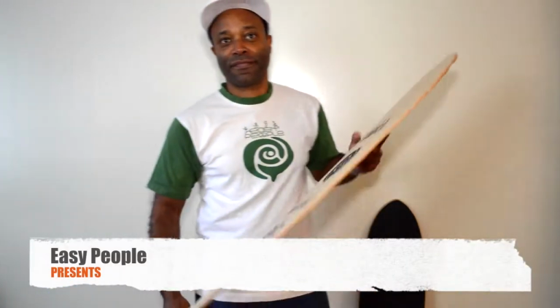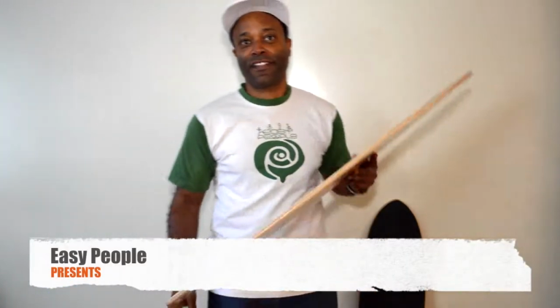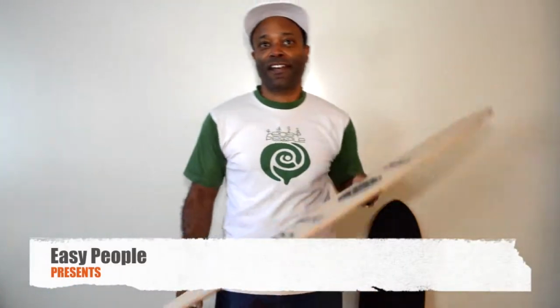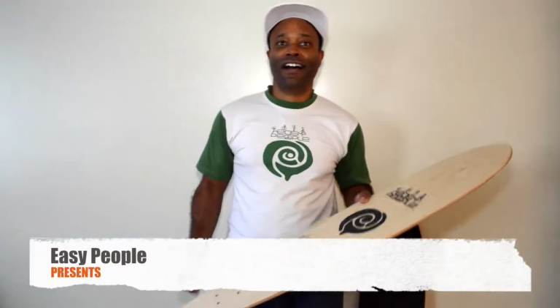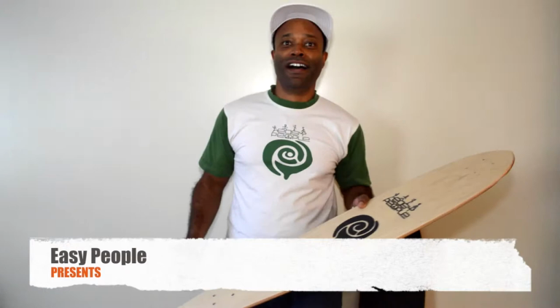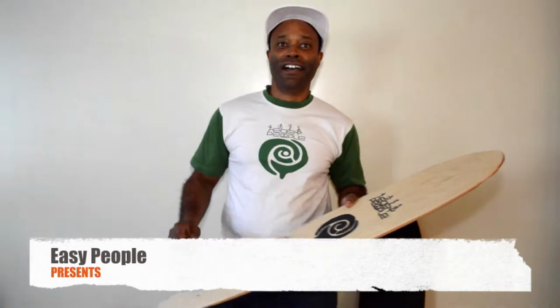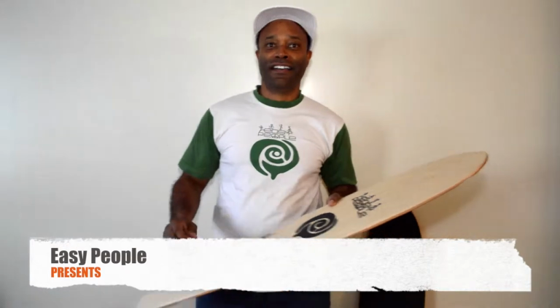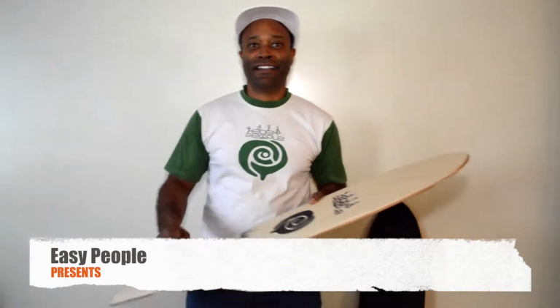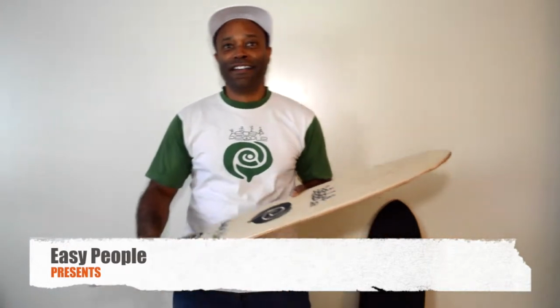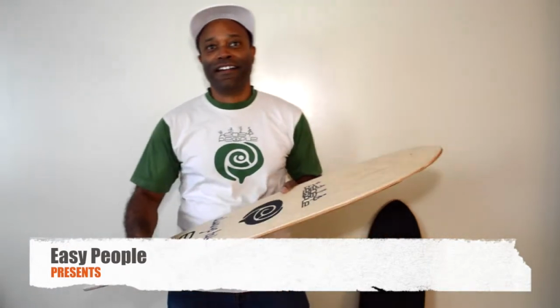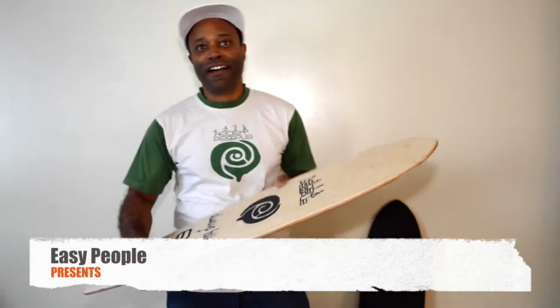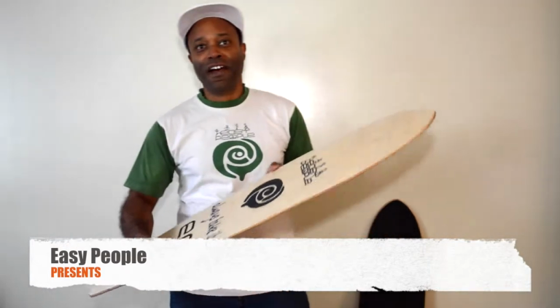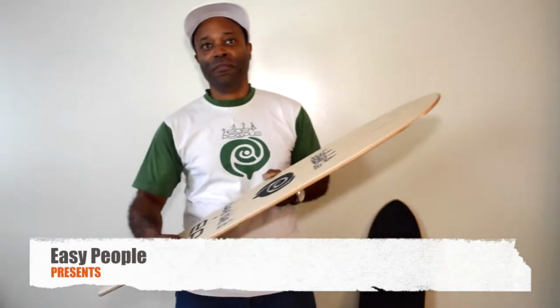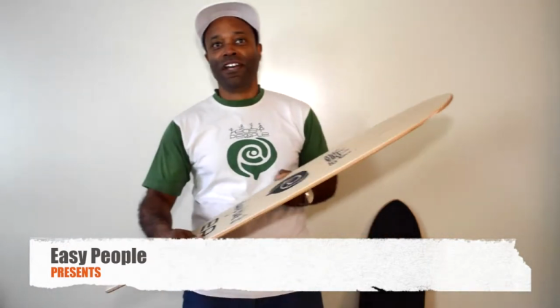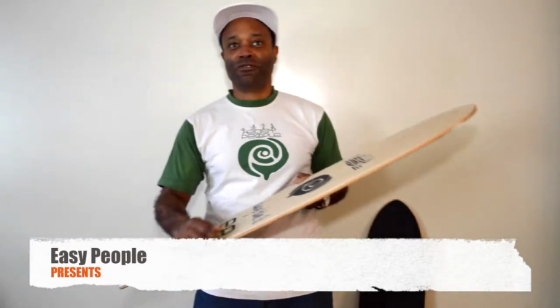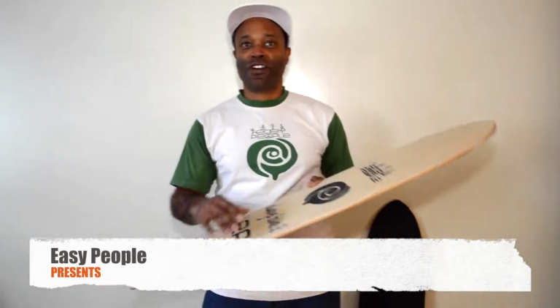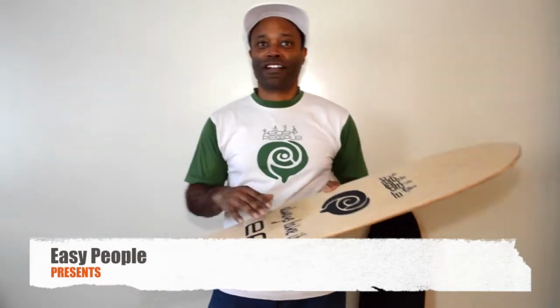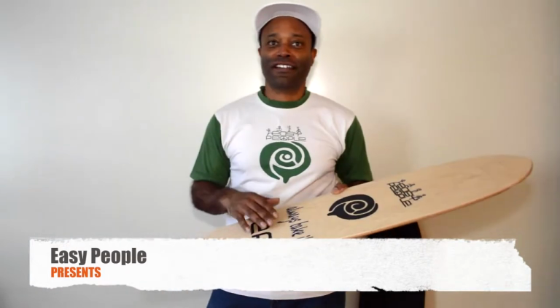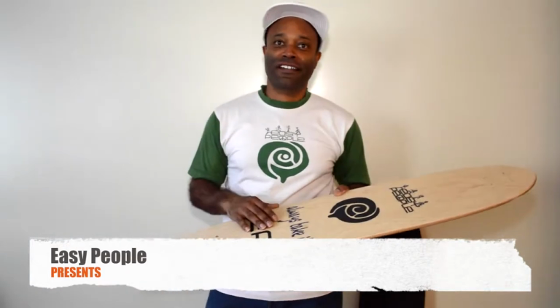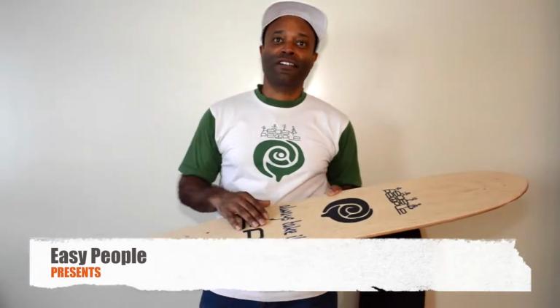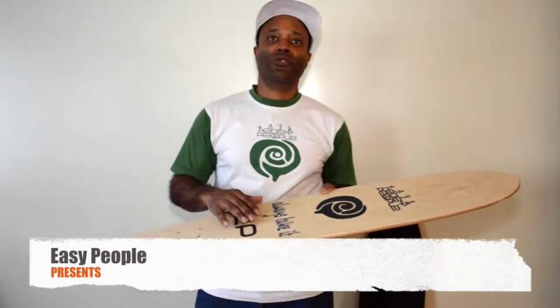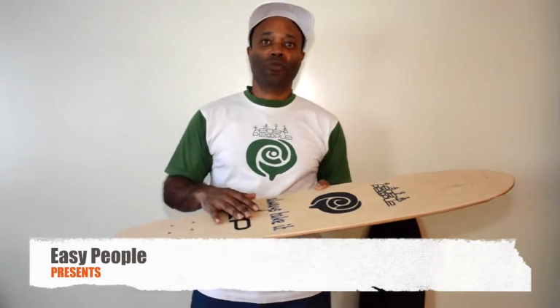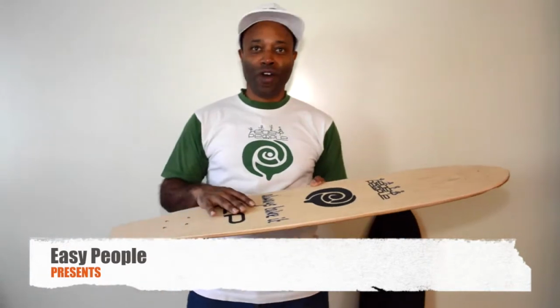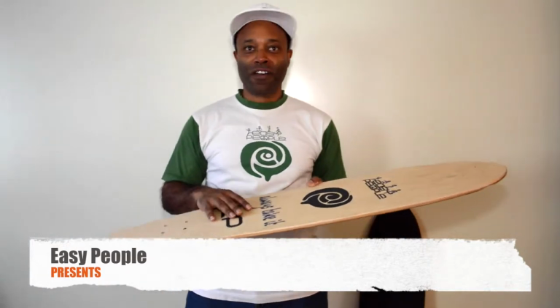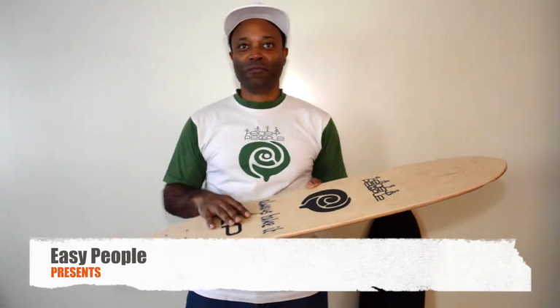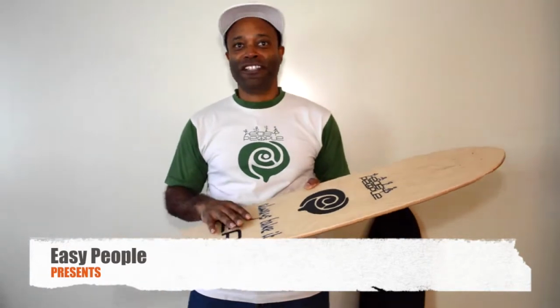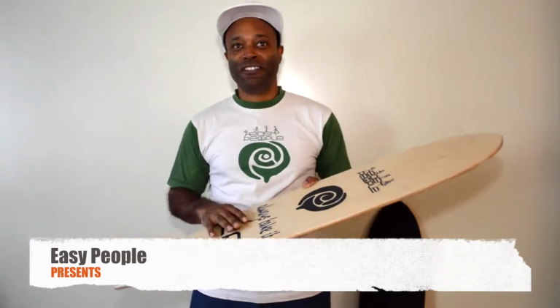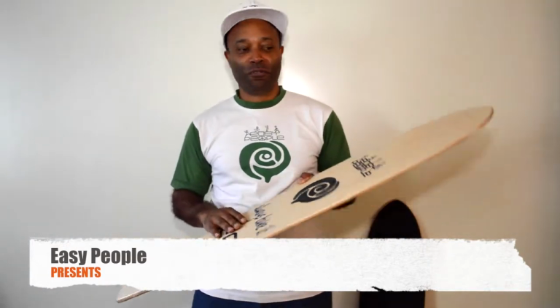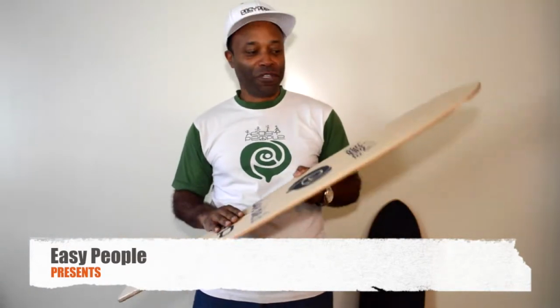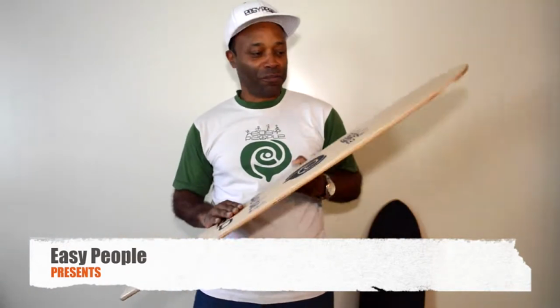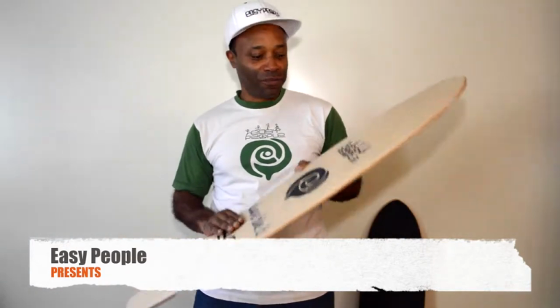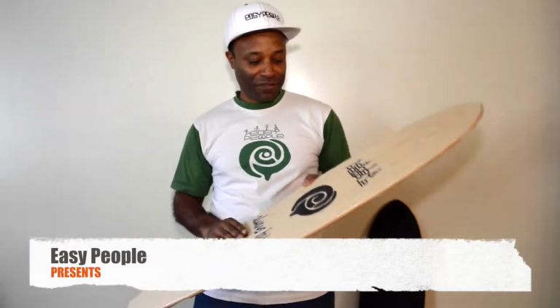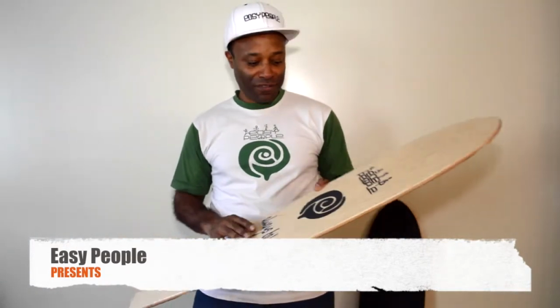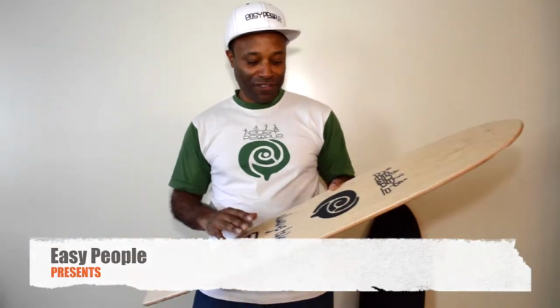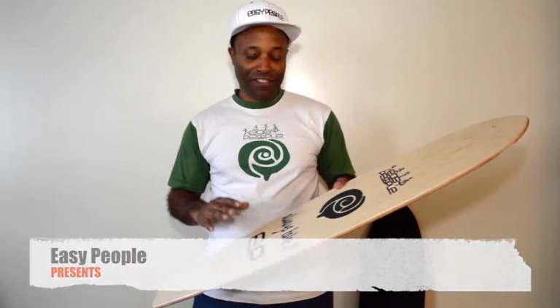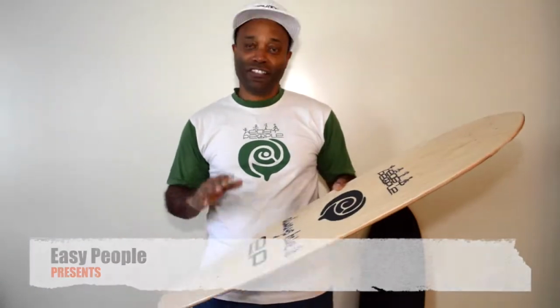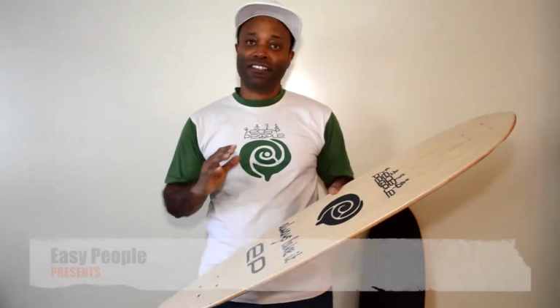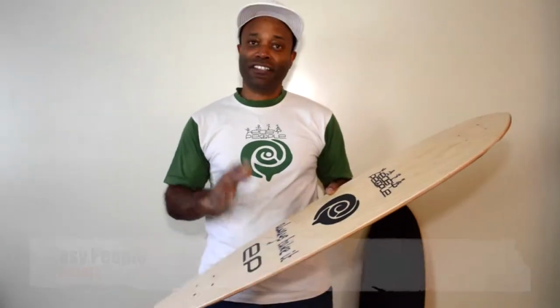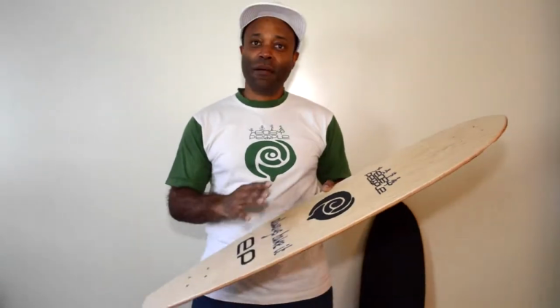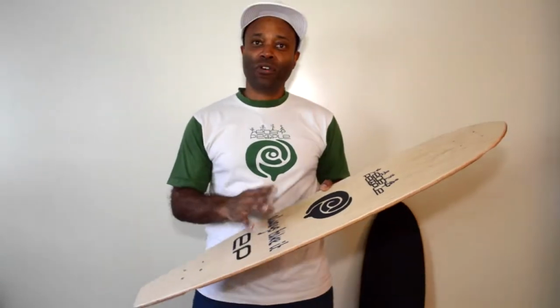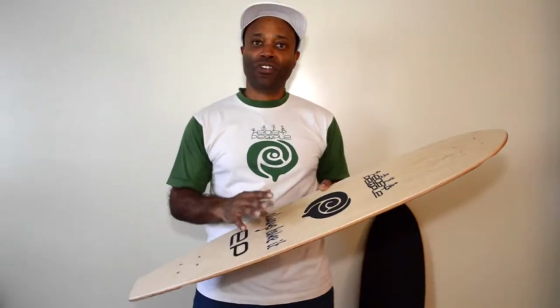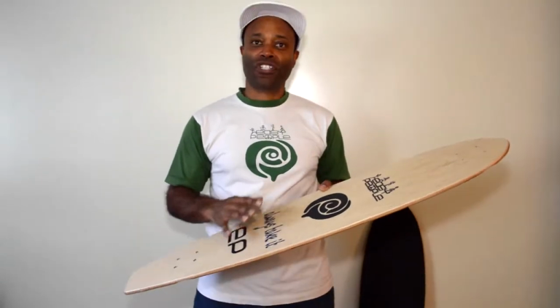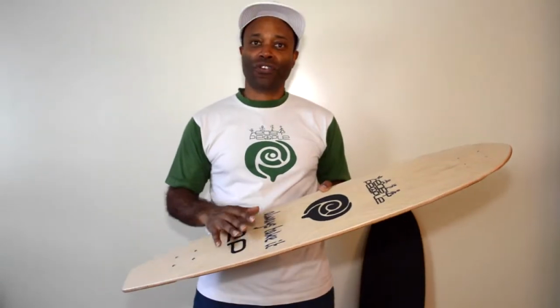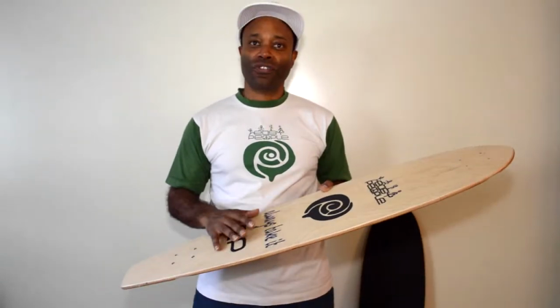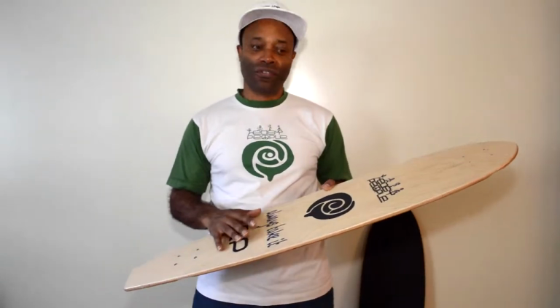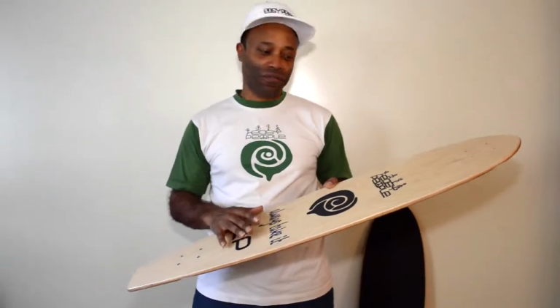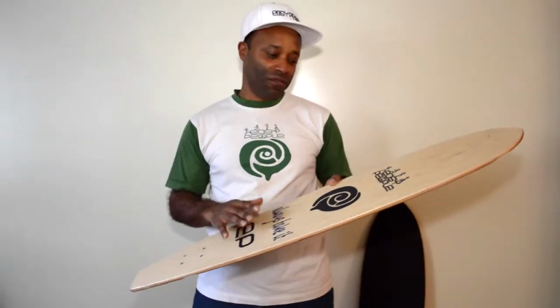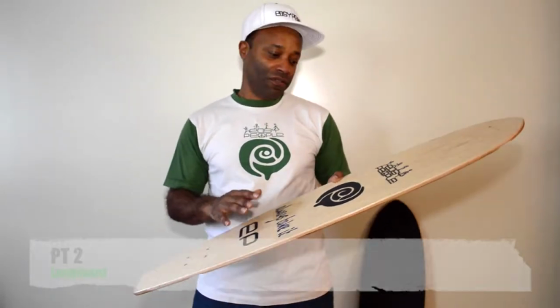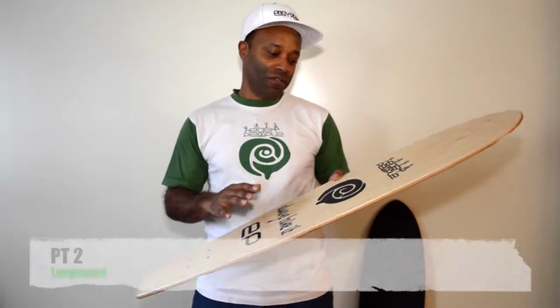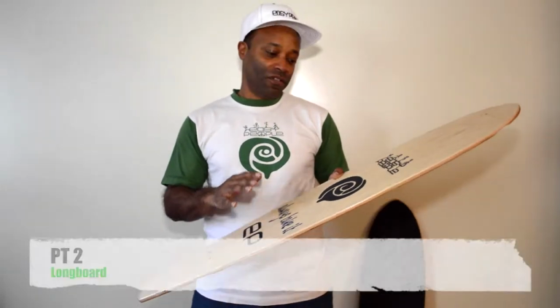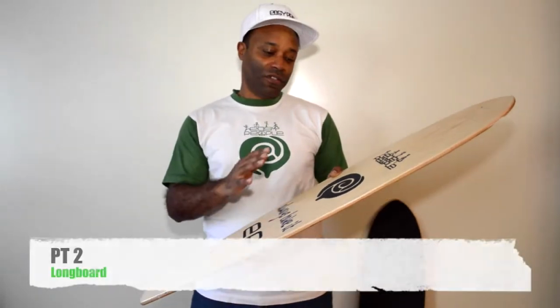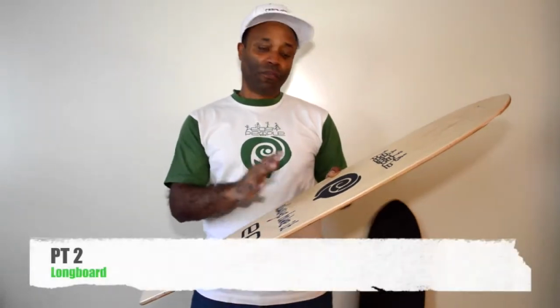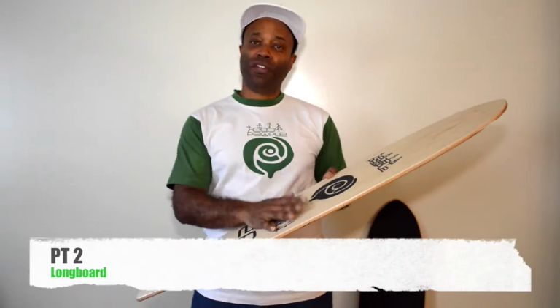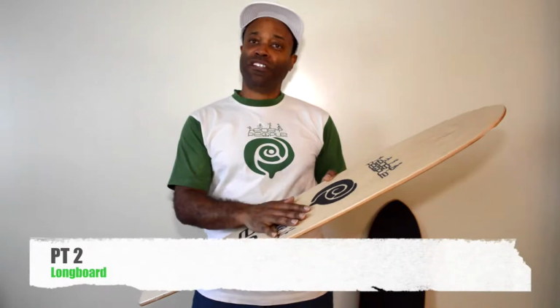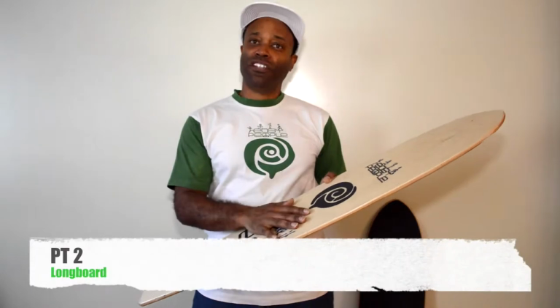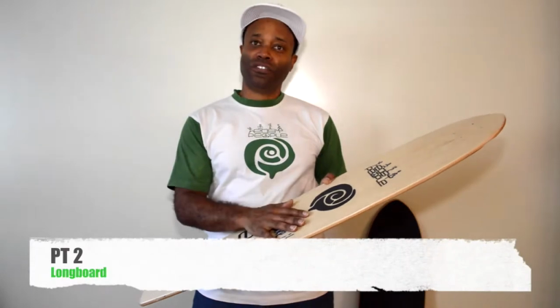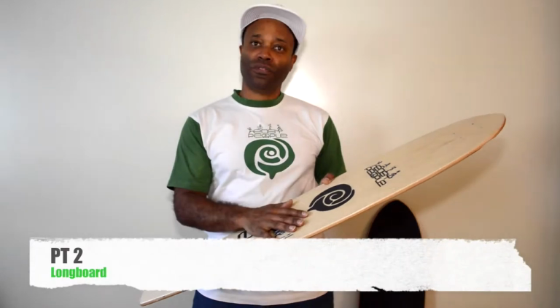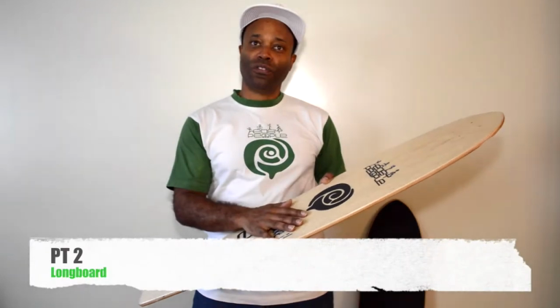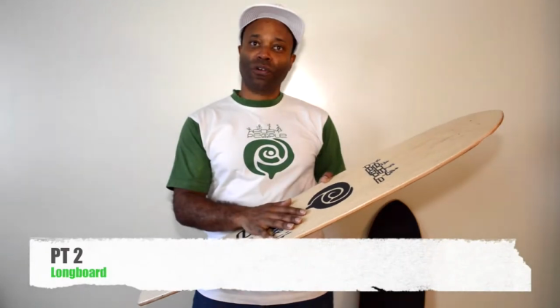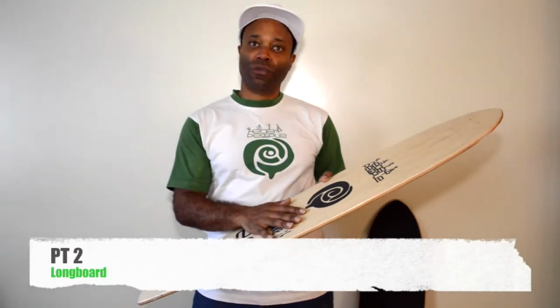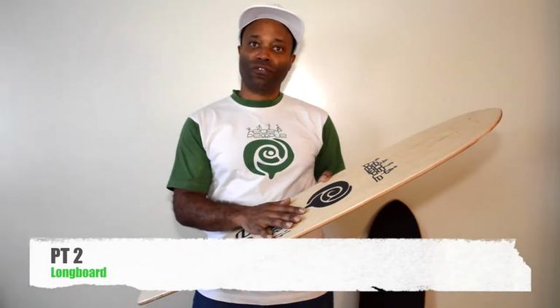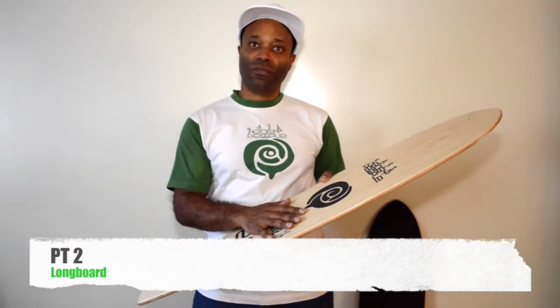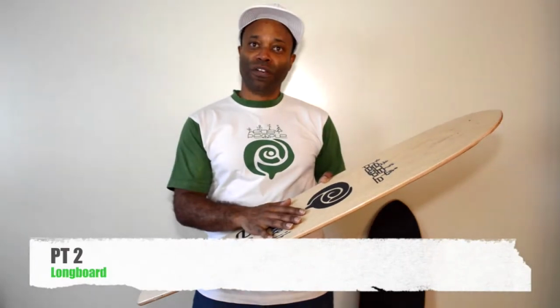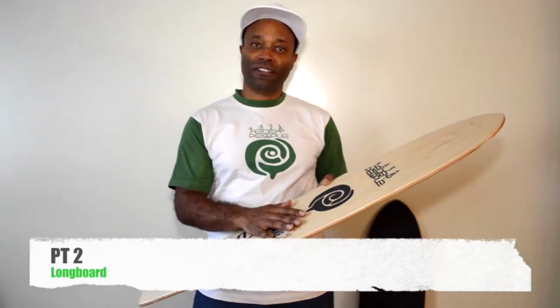Hi, I'm Headrock. Welcome to Easy People. Today I'm going to show you the PT2 longboard from us.